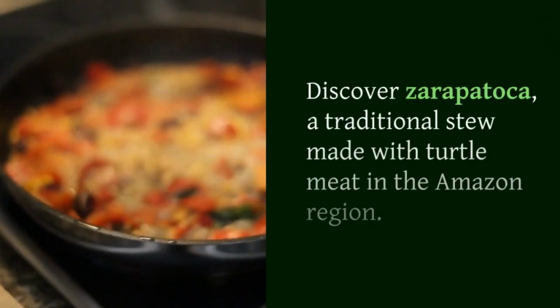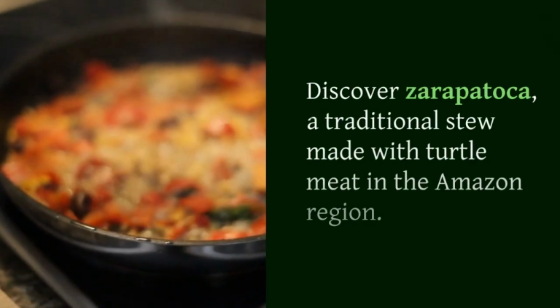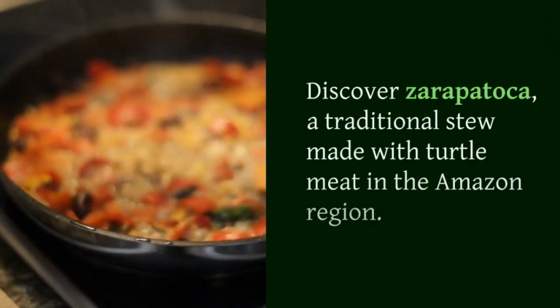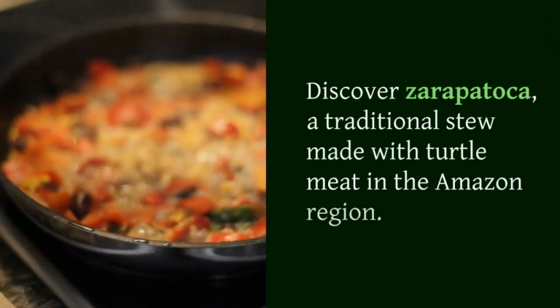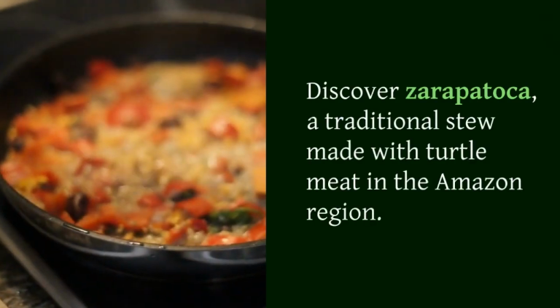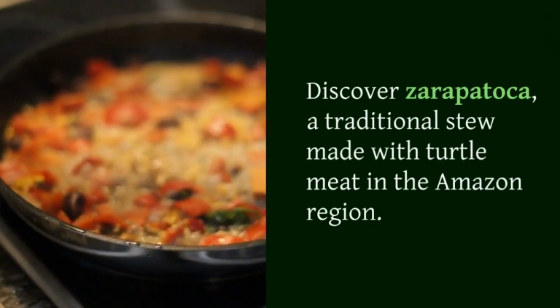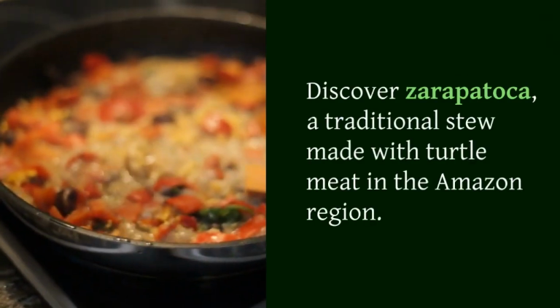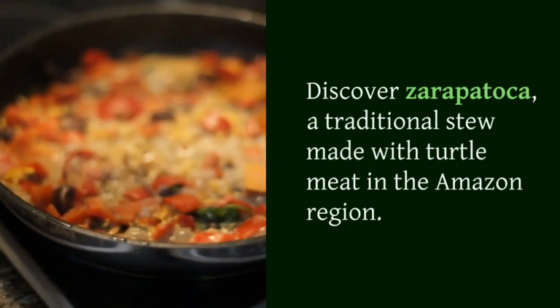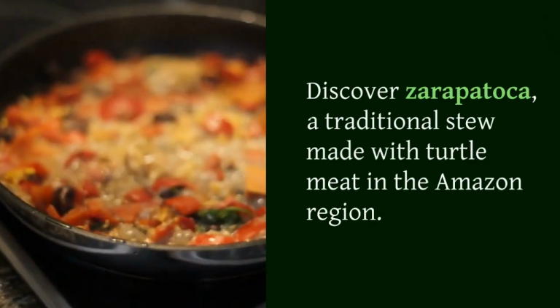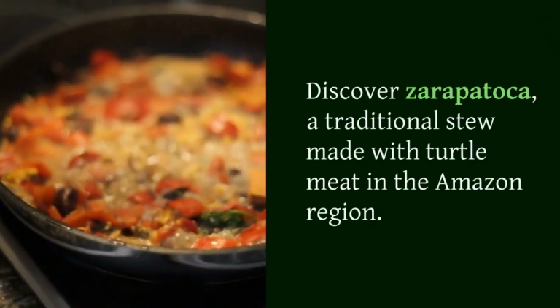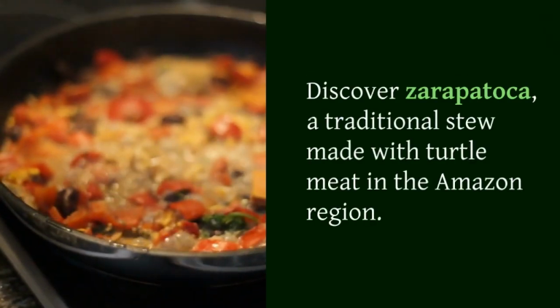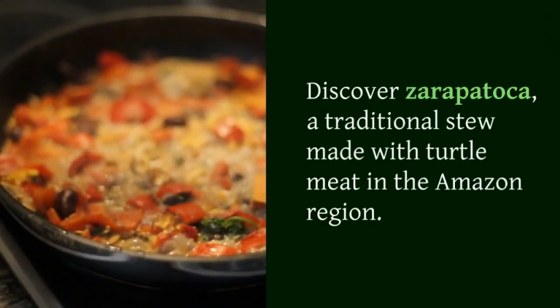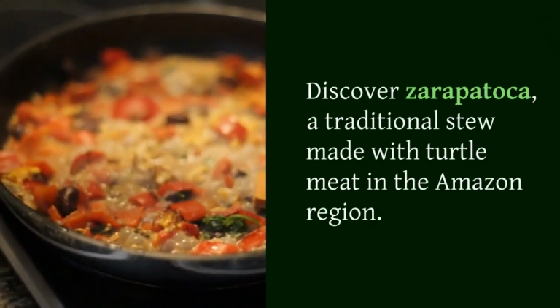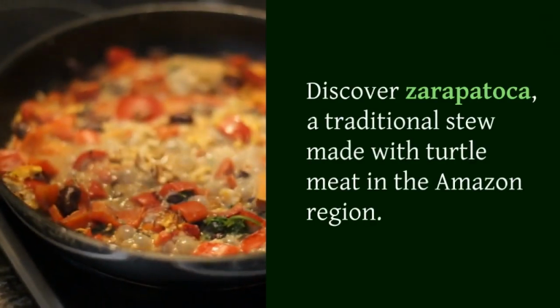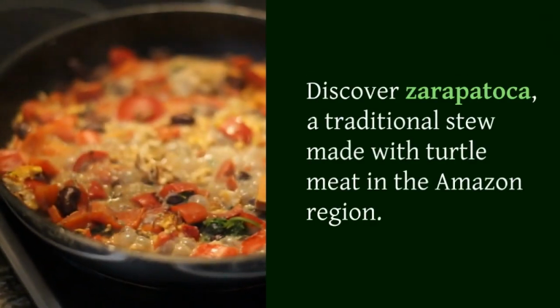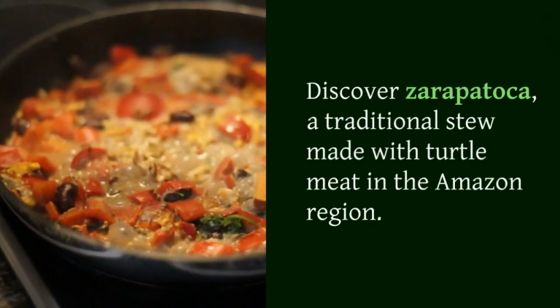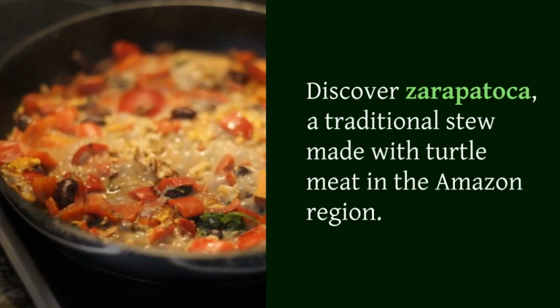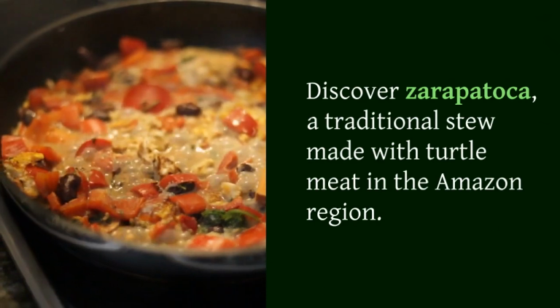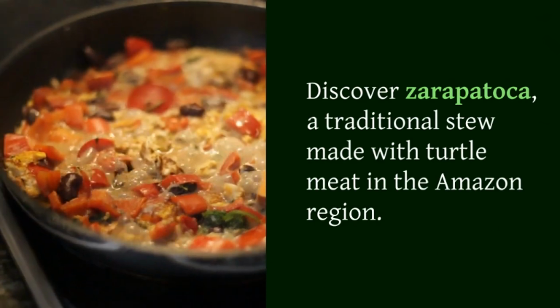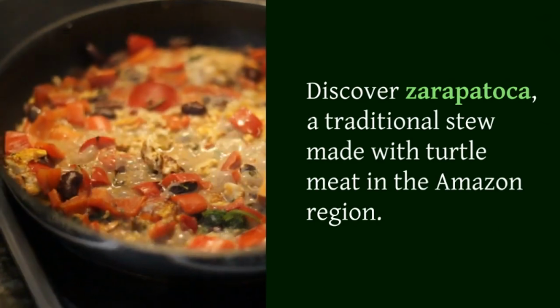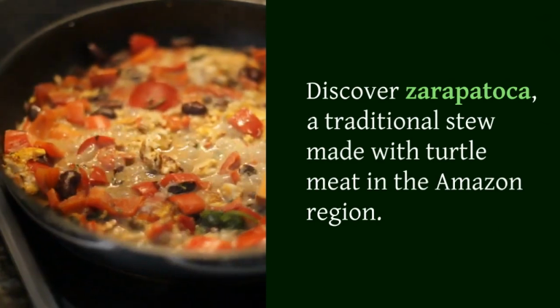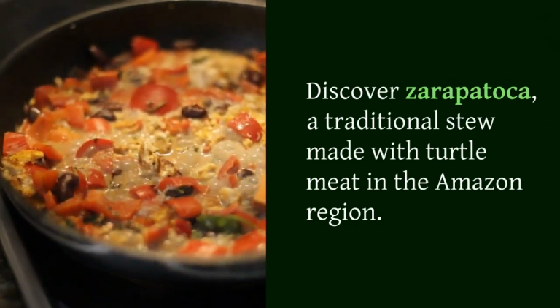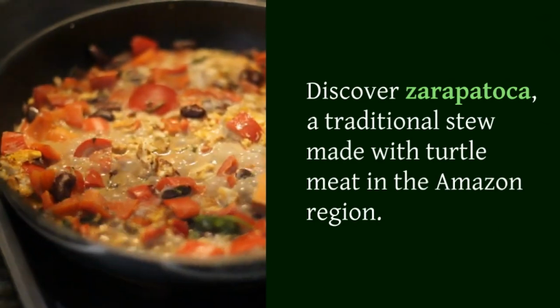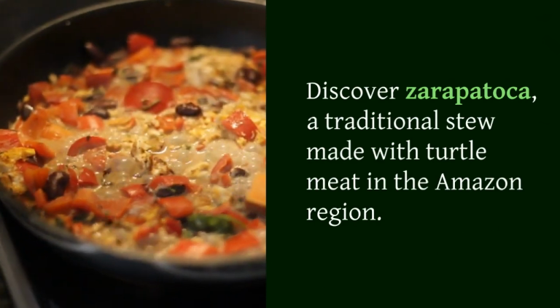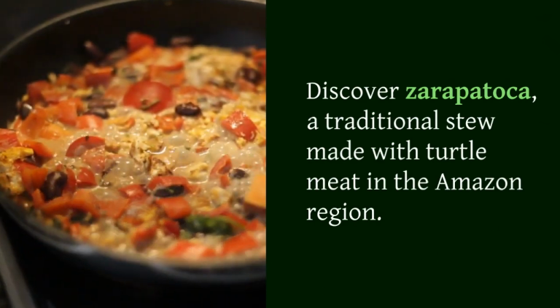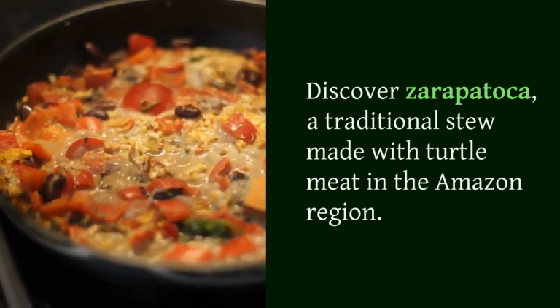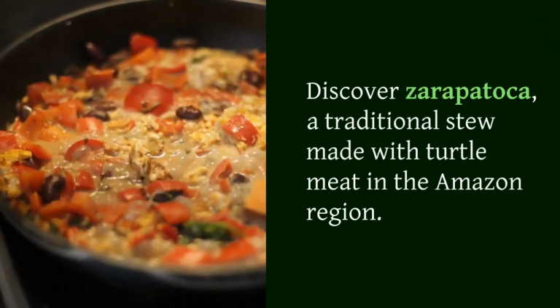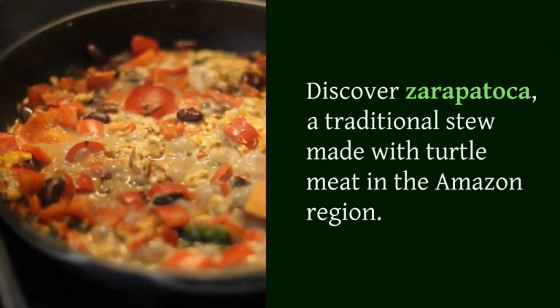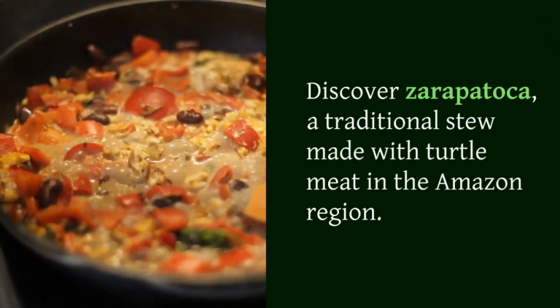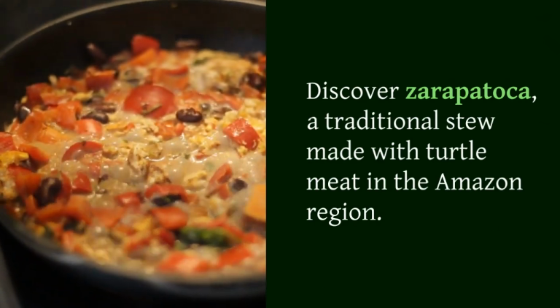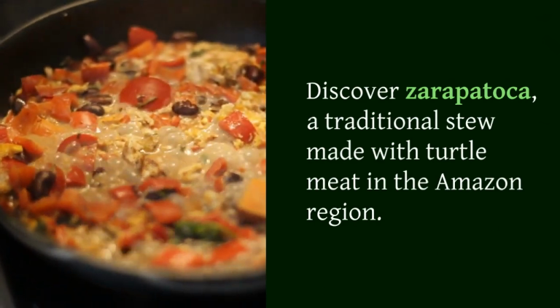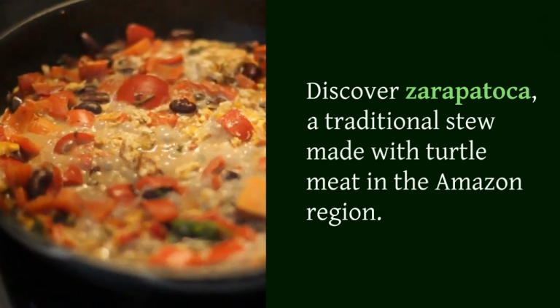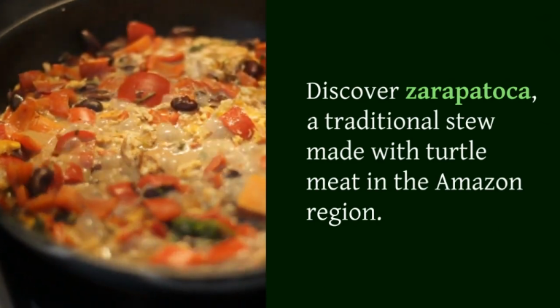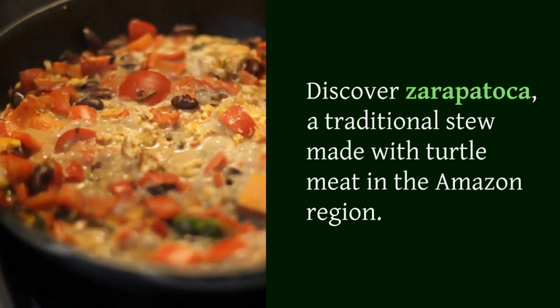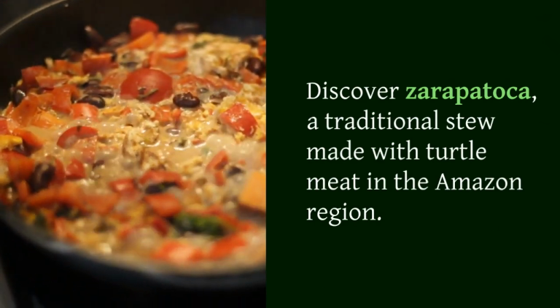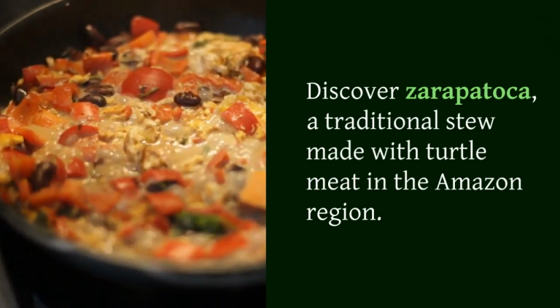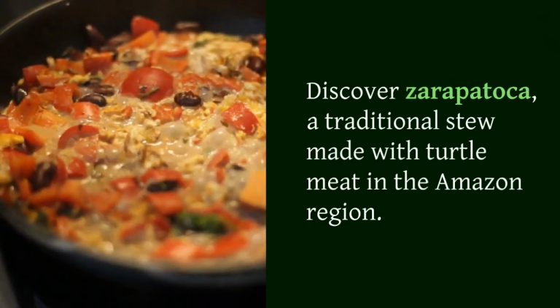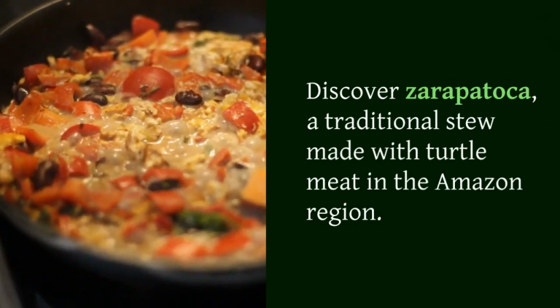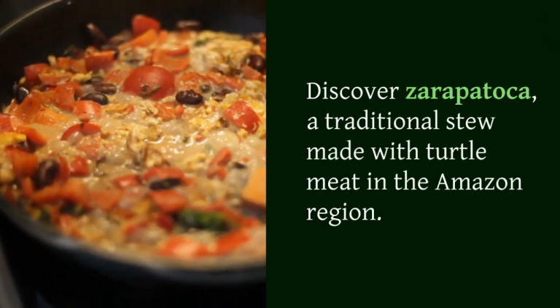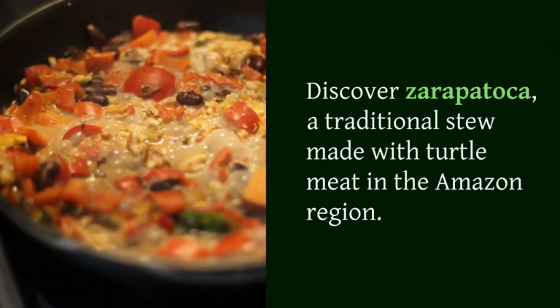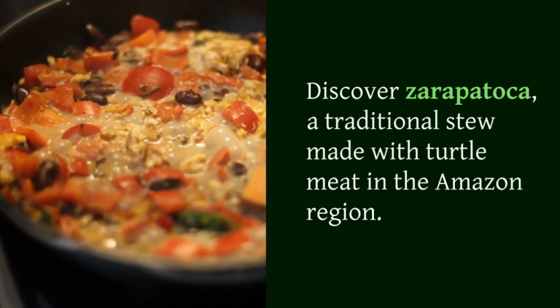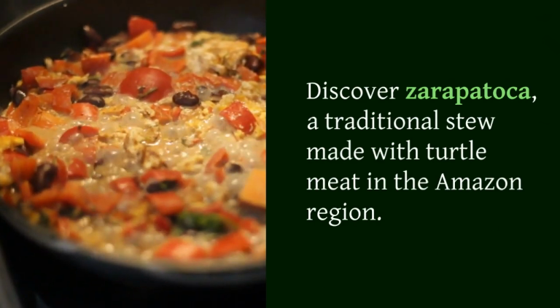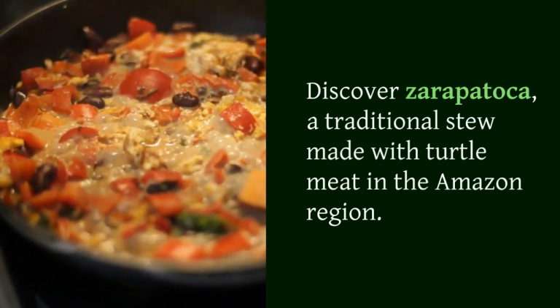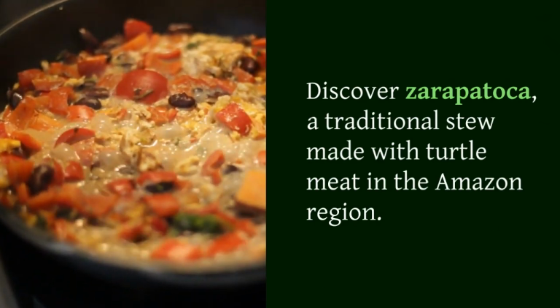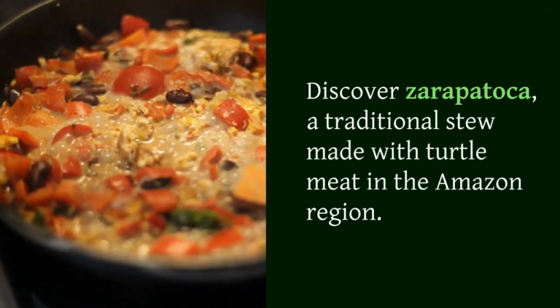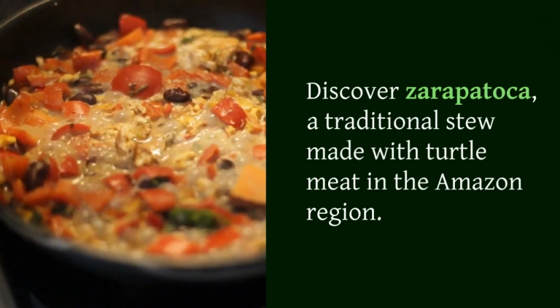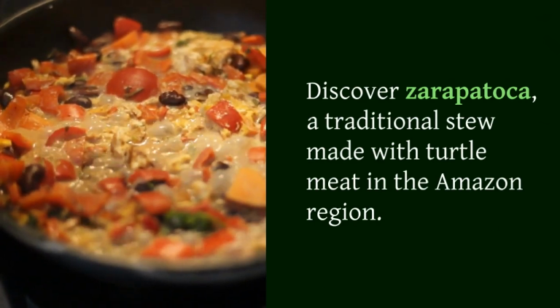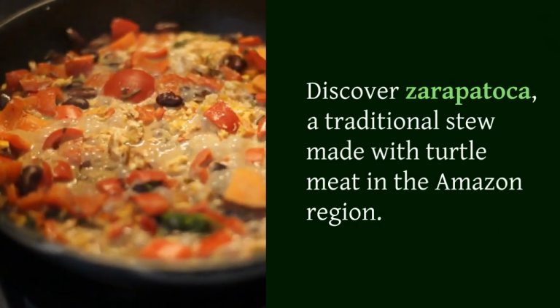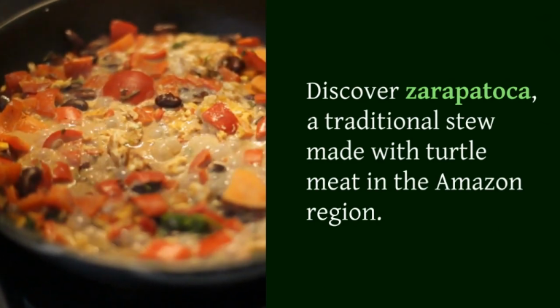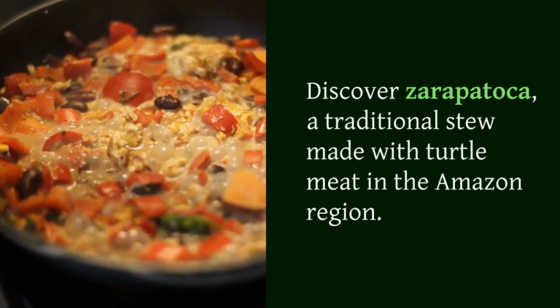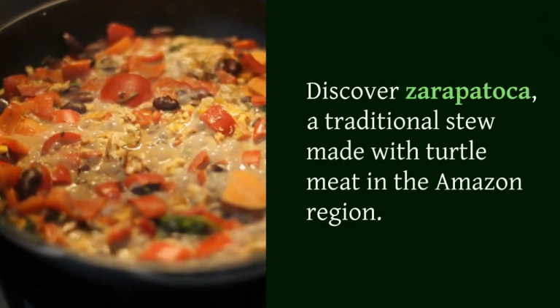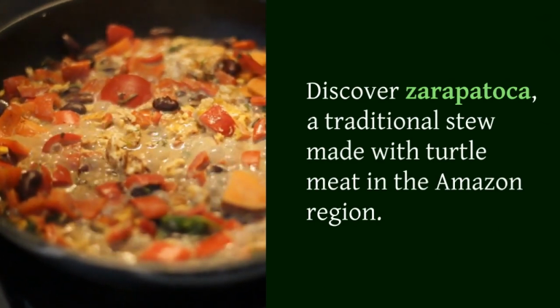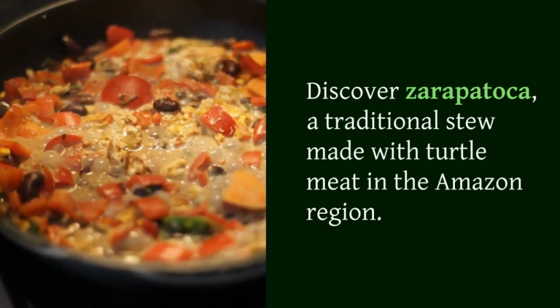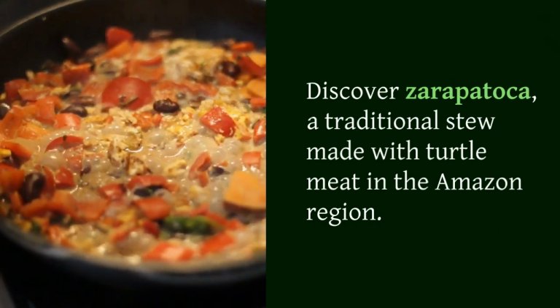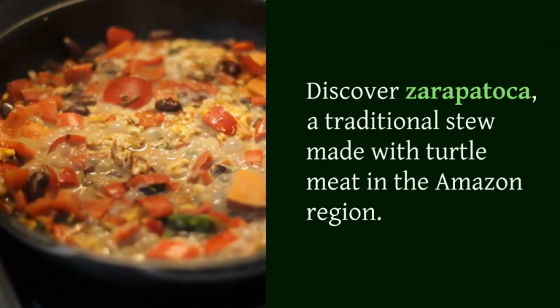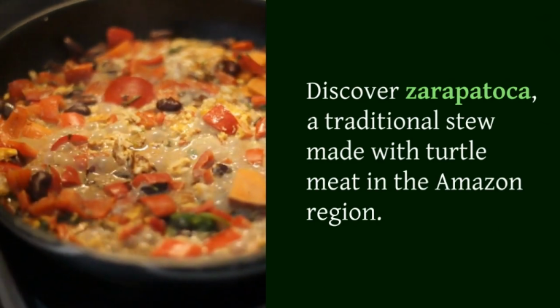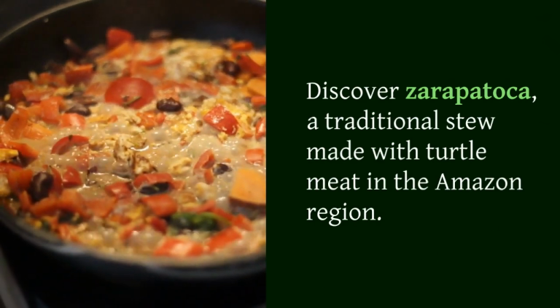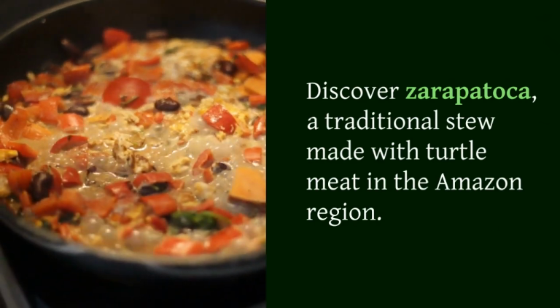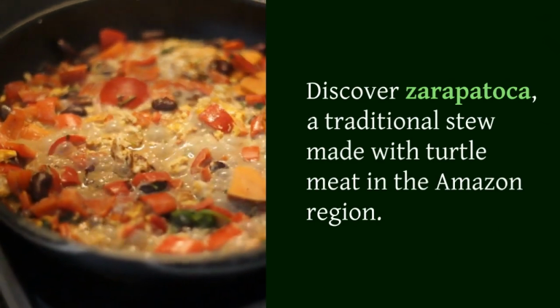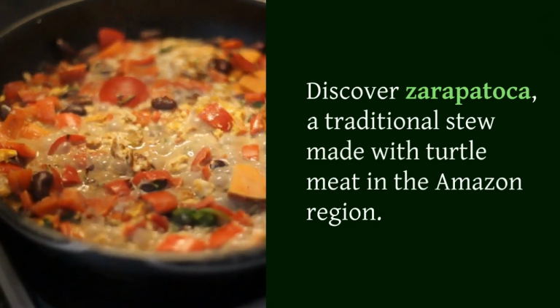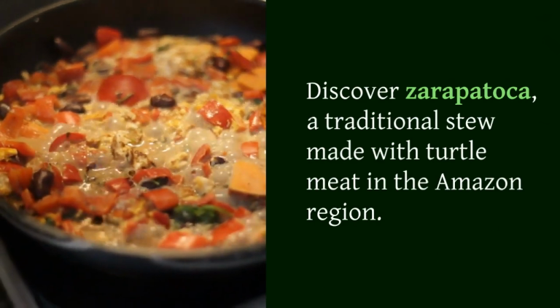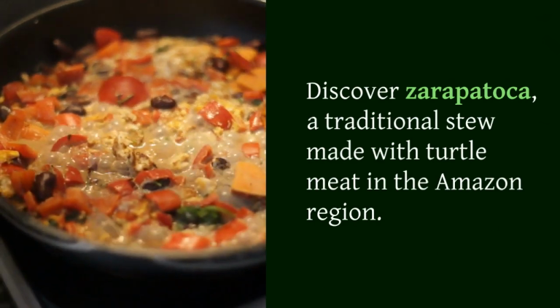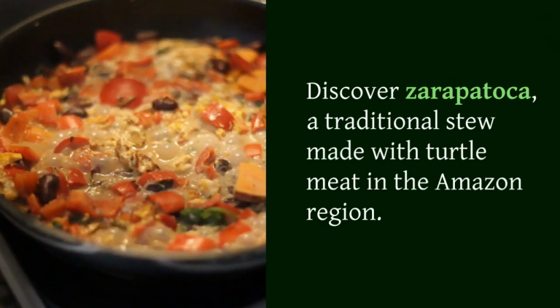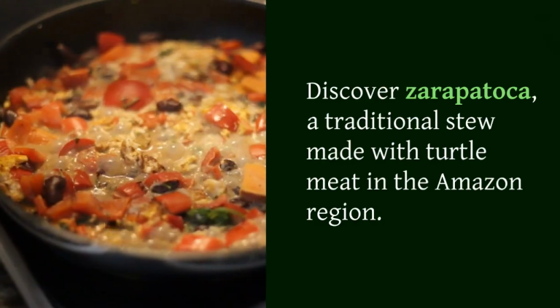Discover zarapatoca, a traditional stew made with turtle meat in the Amazon region.